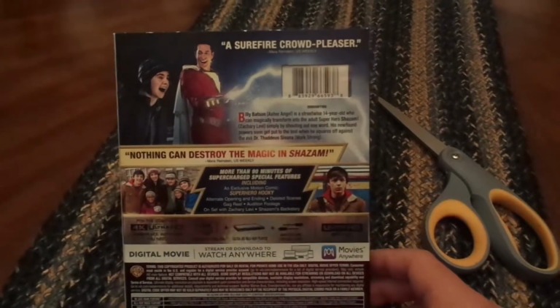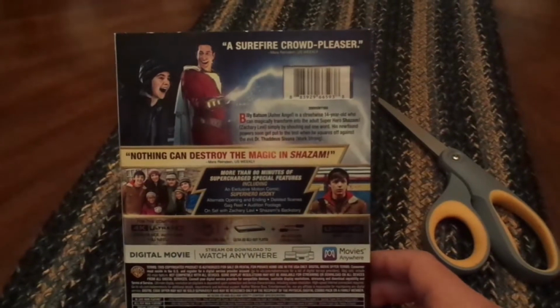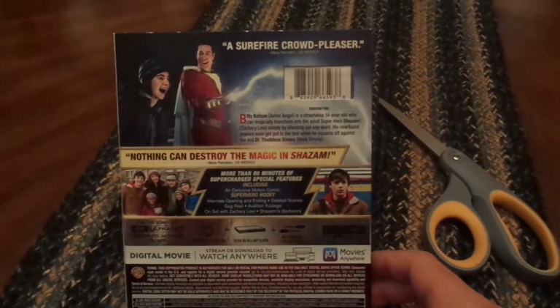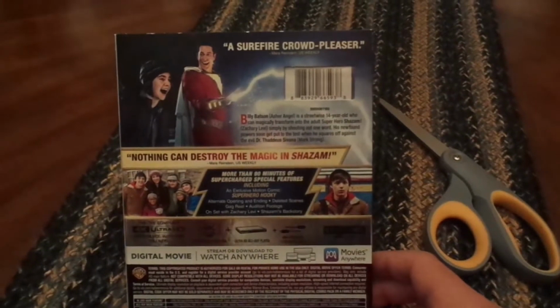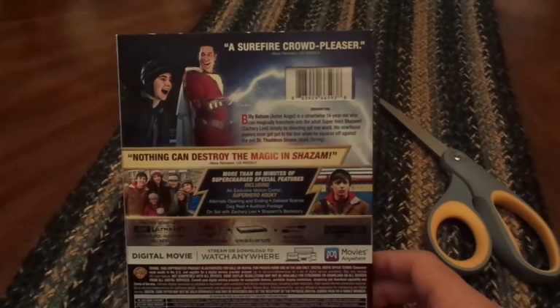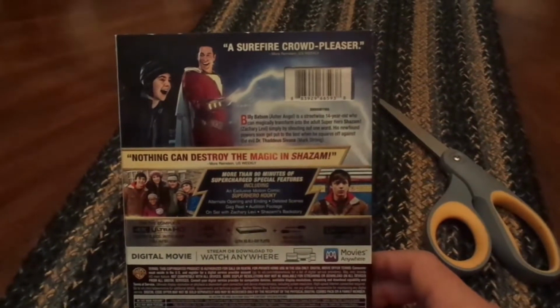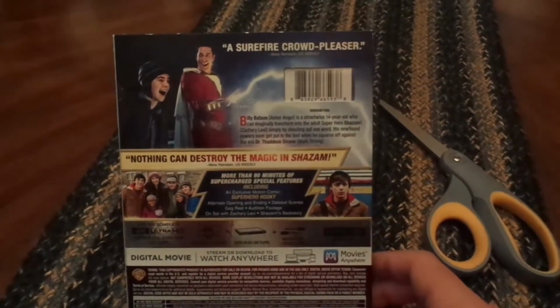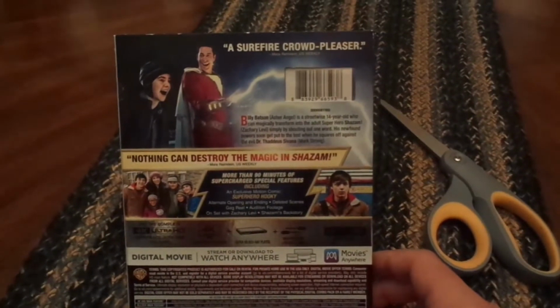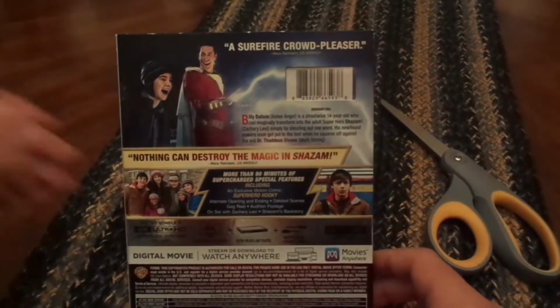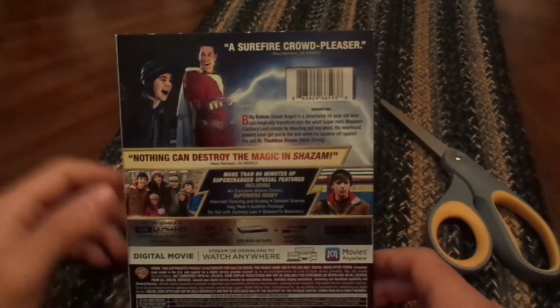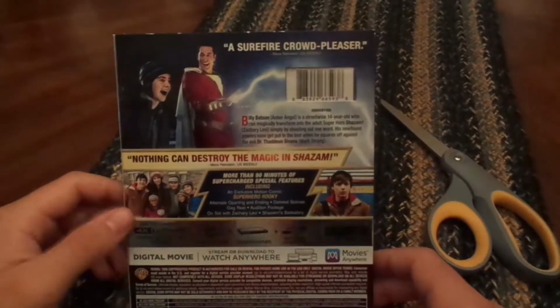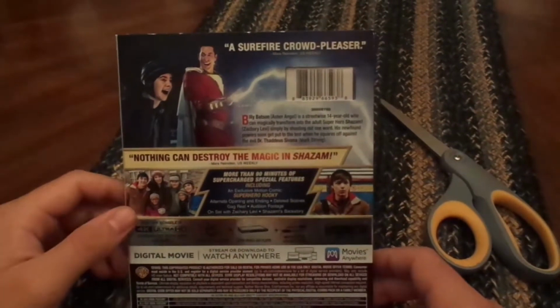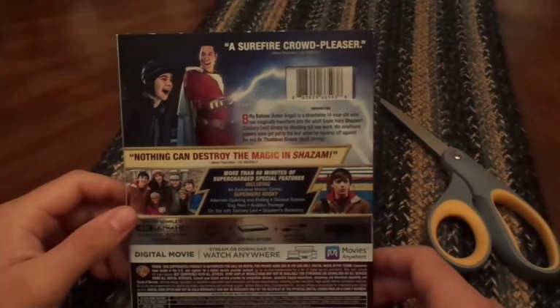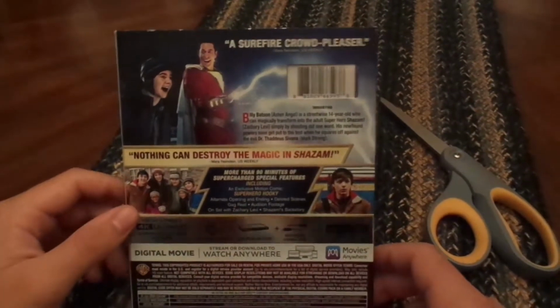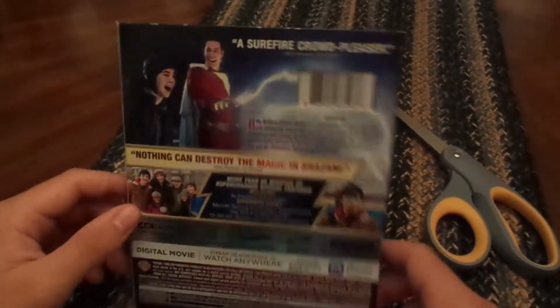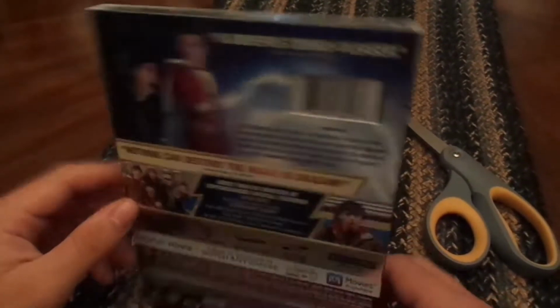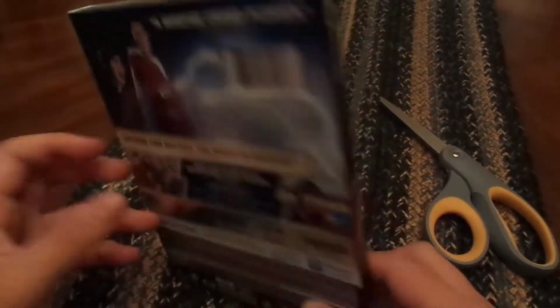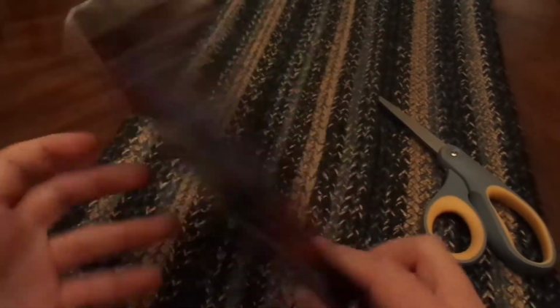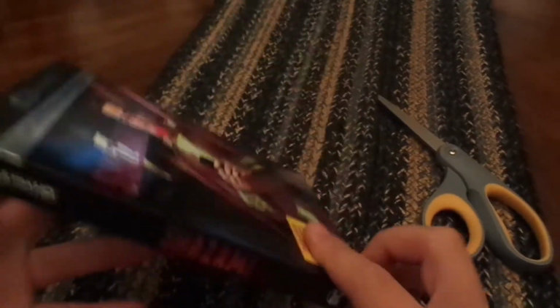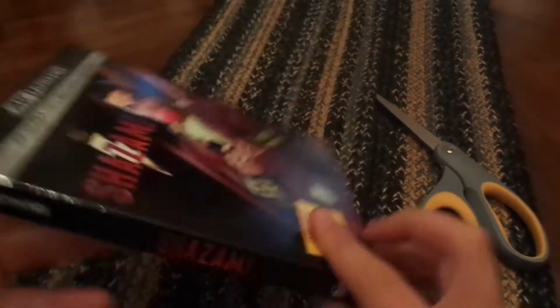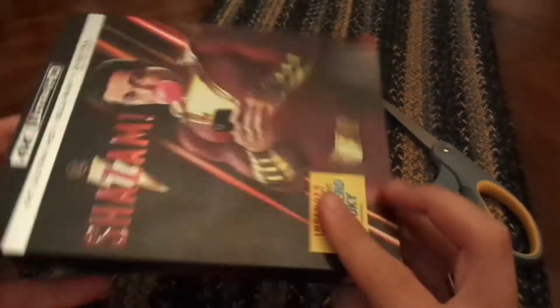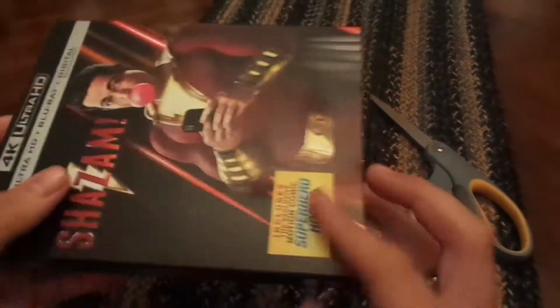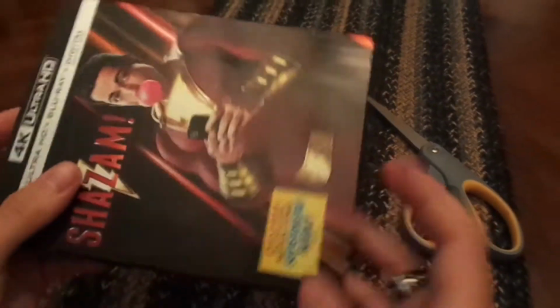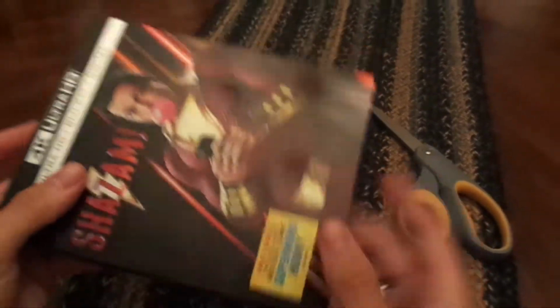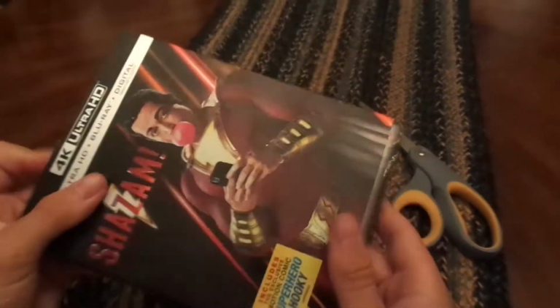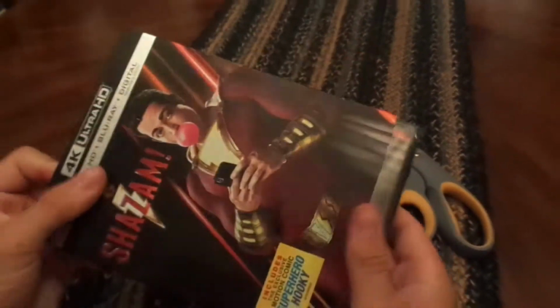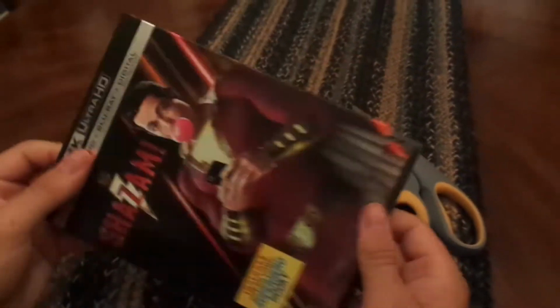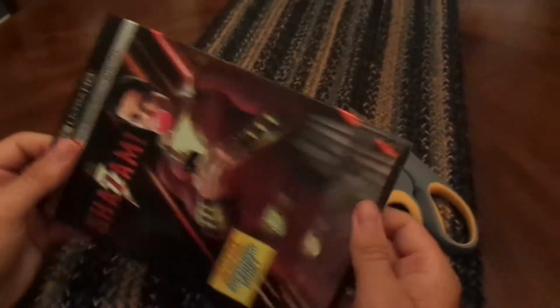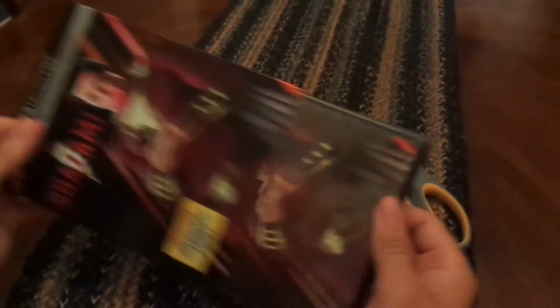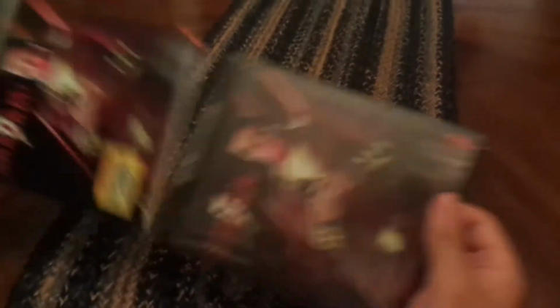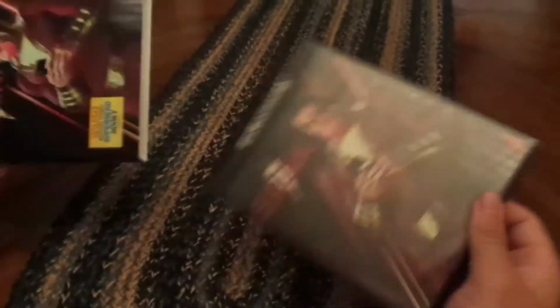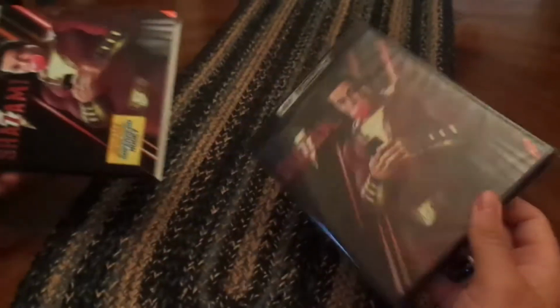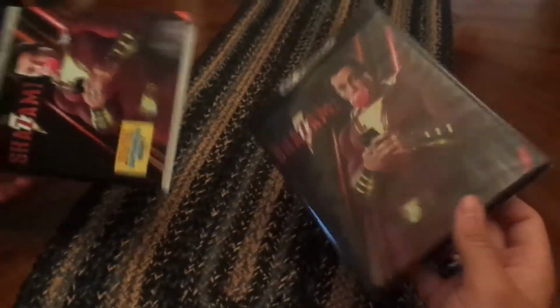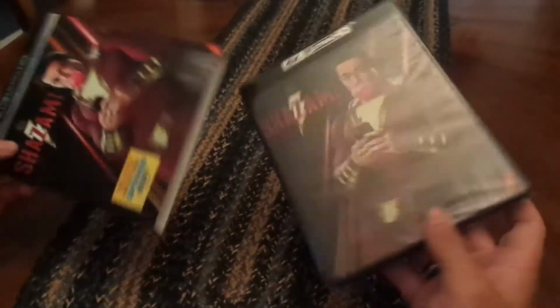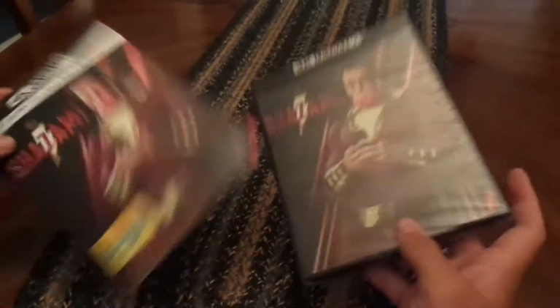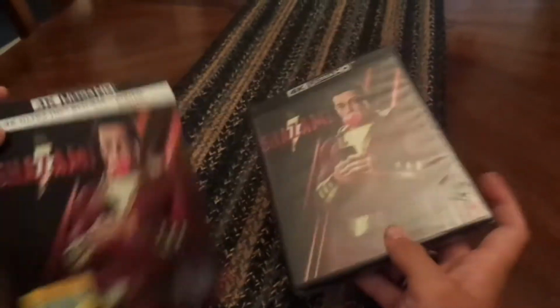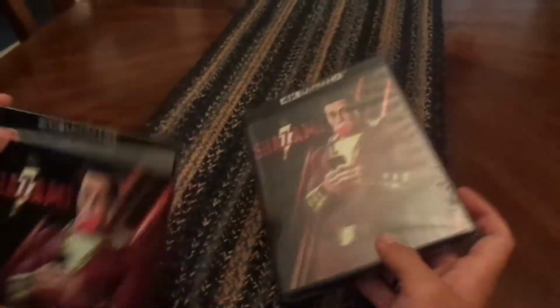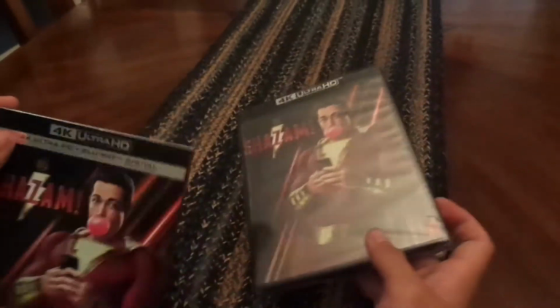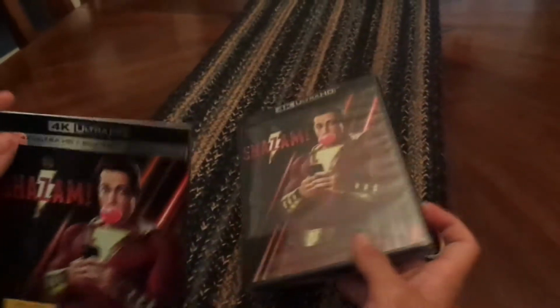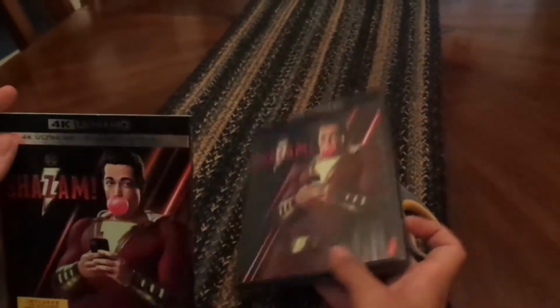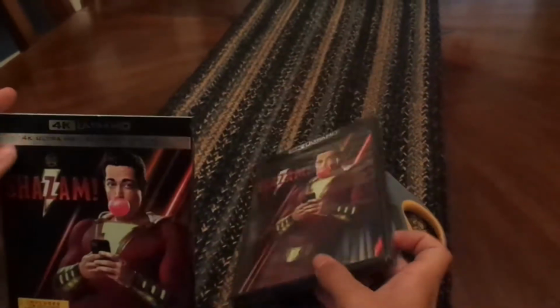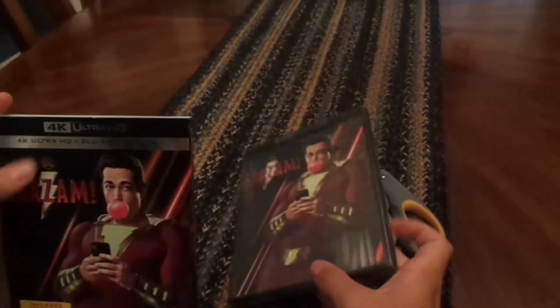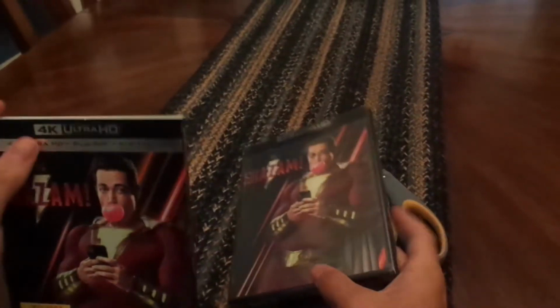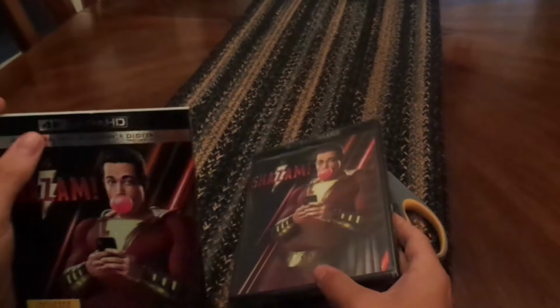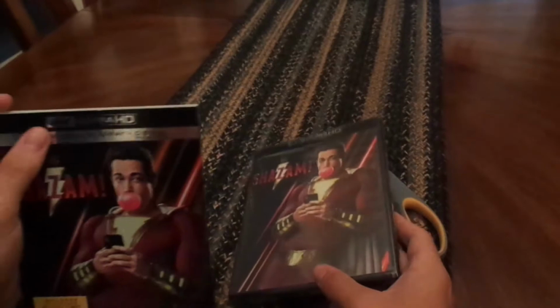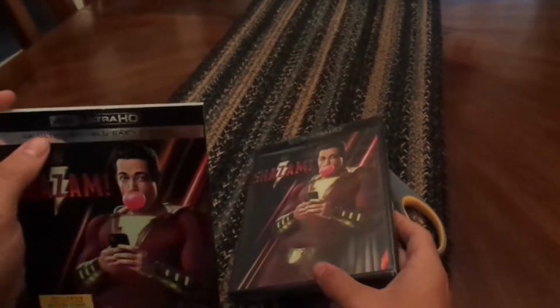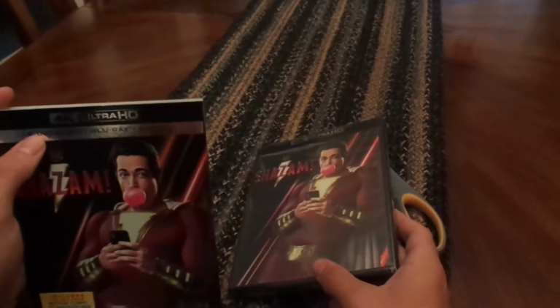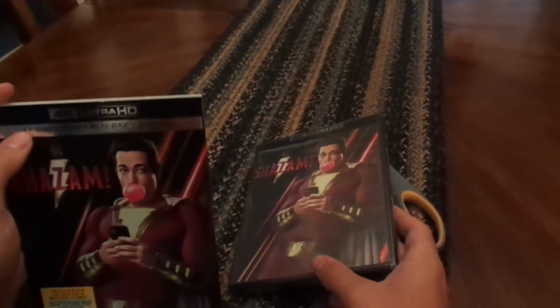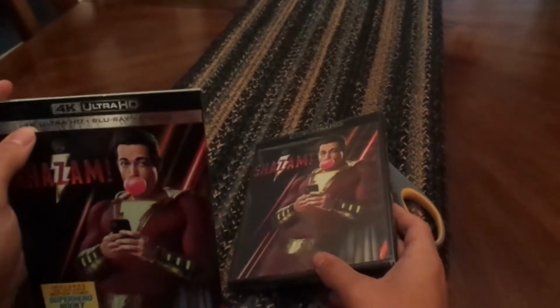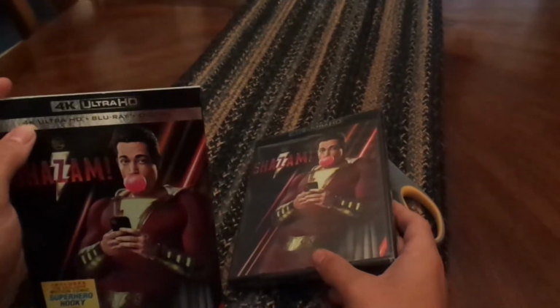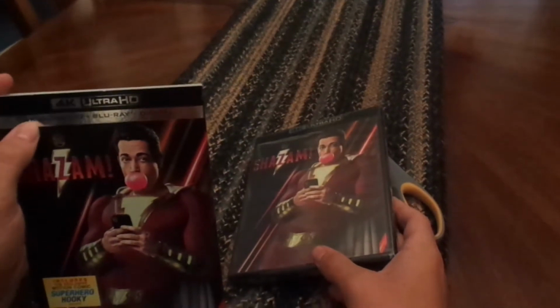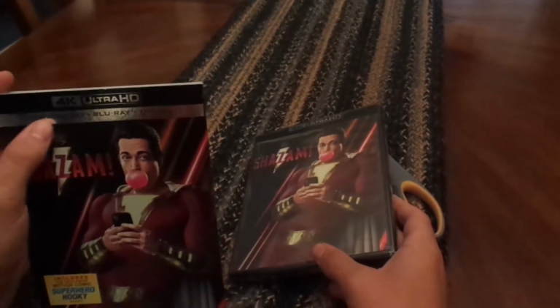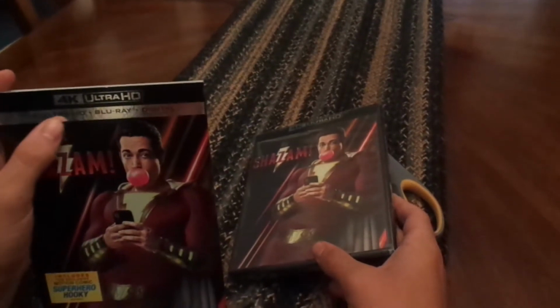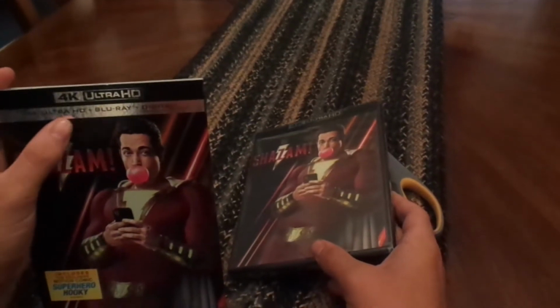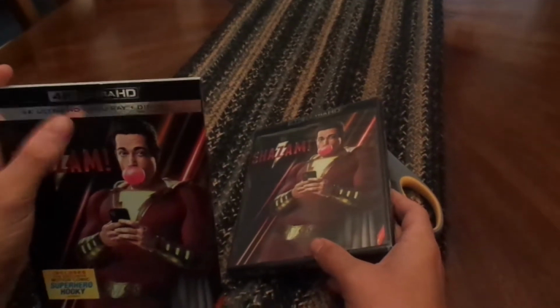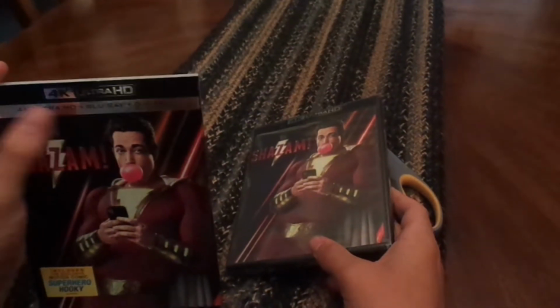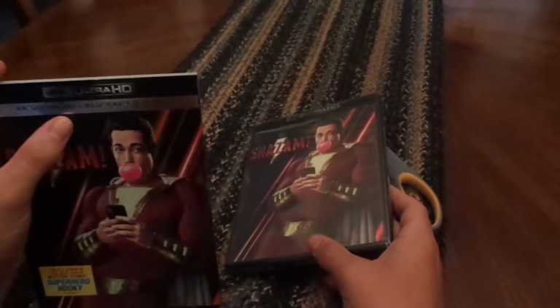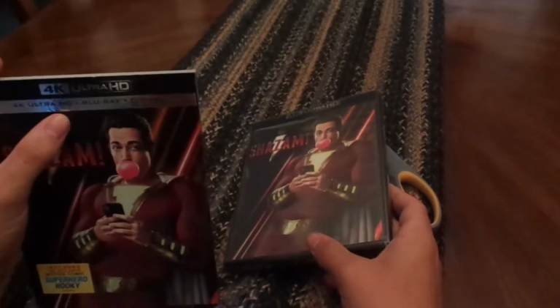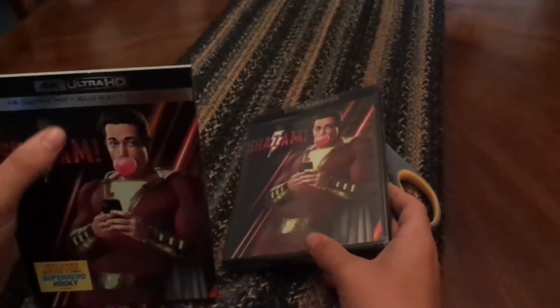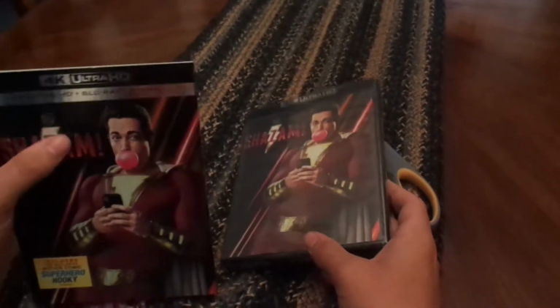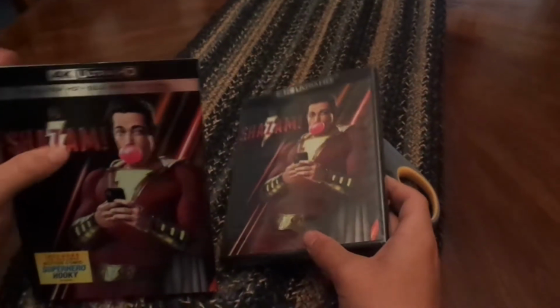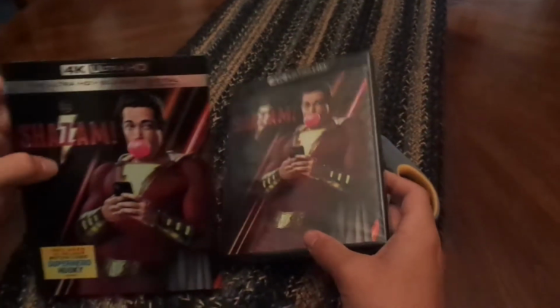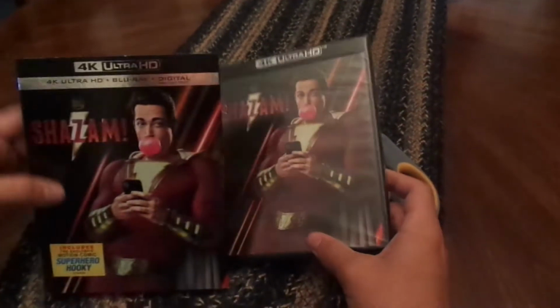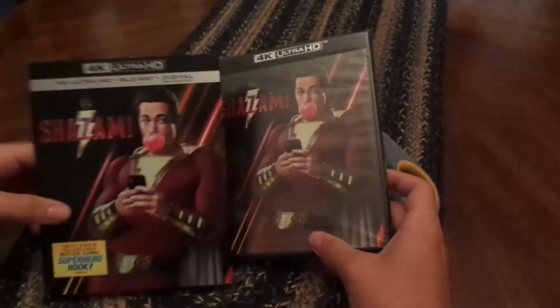So it's 132 minutes and I'm going to be giving you guys the code. I bought the 4K — this is the 4K Ultra HD Blu-ray plus Digital.